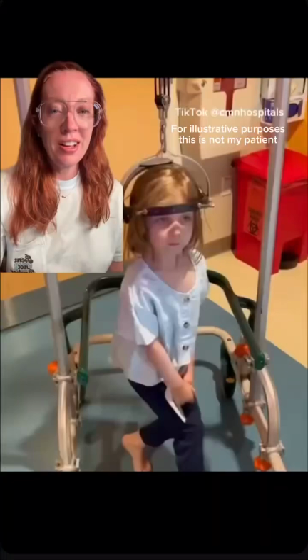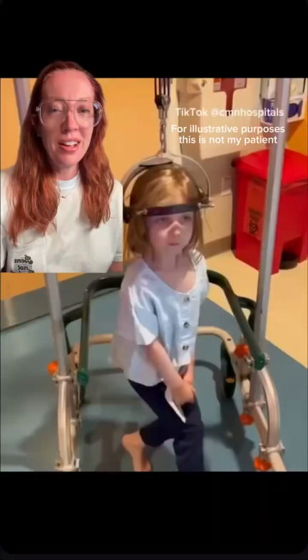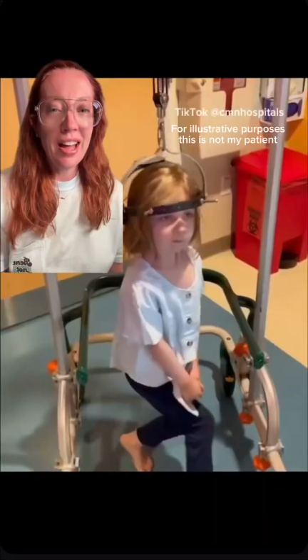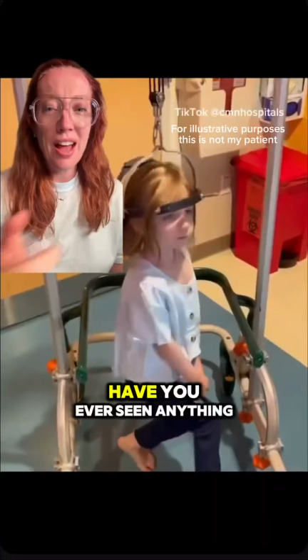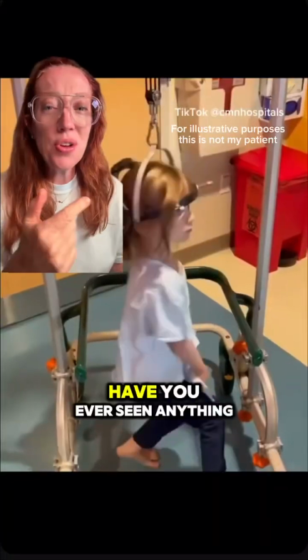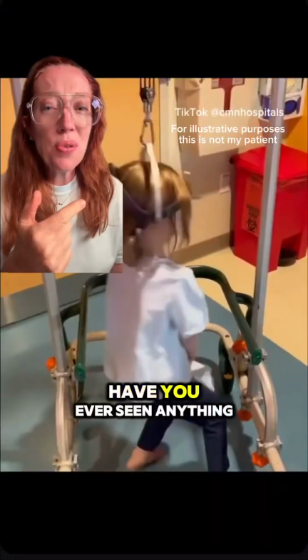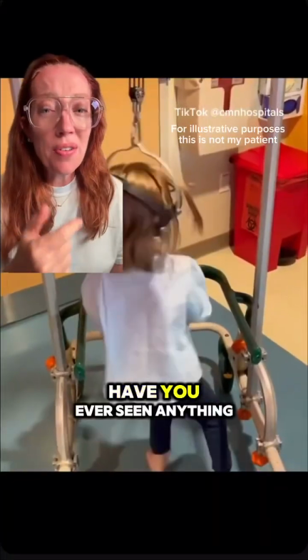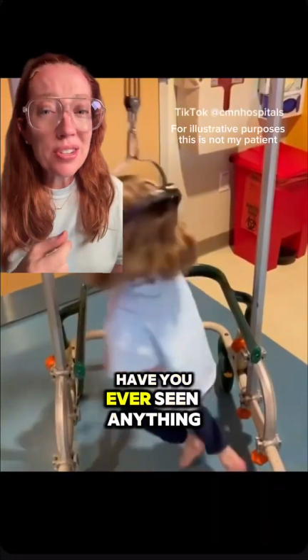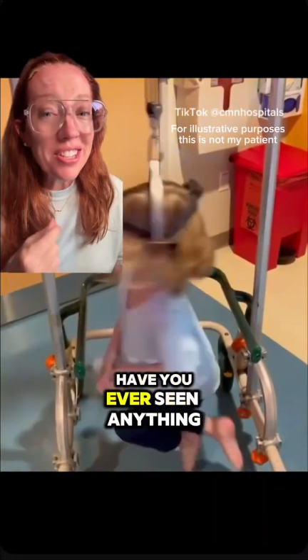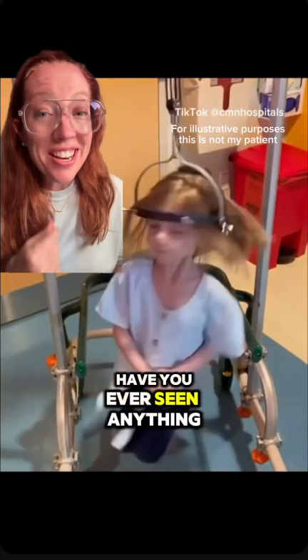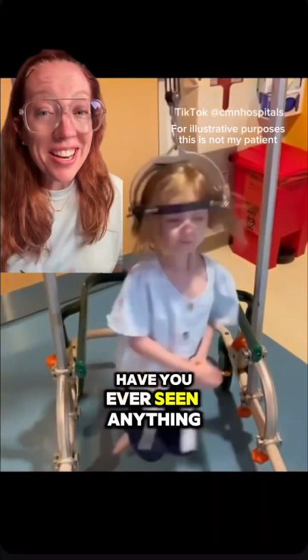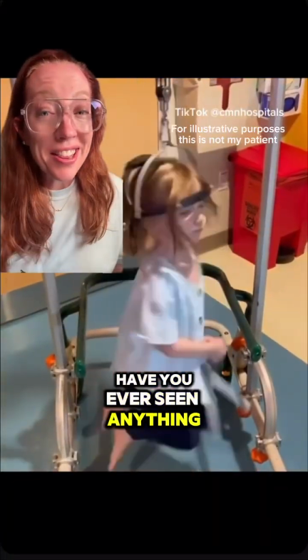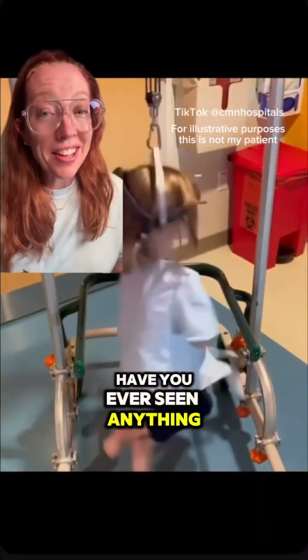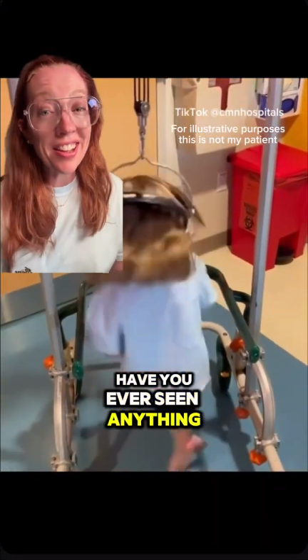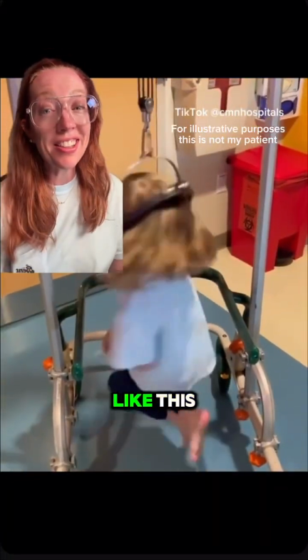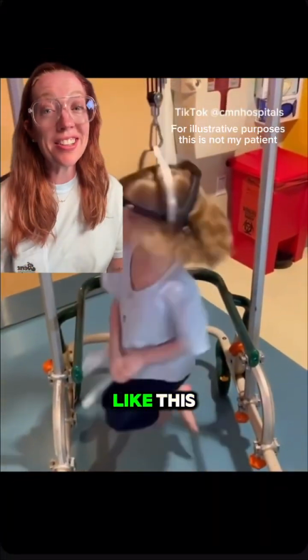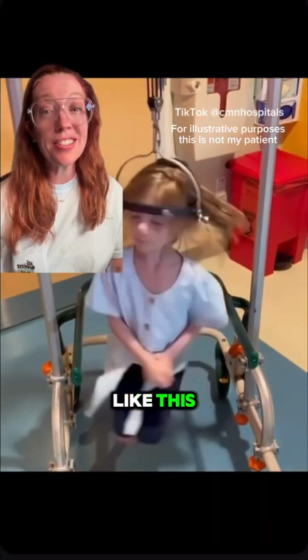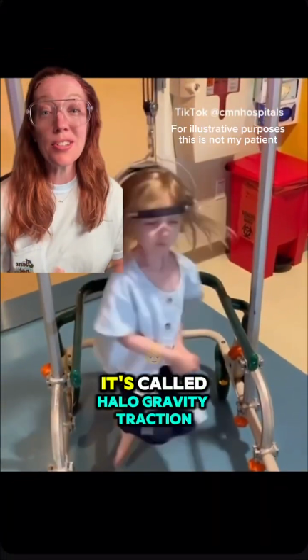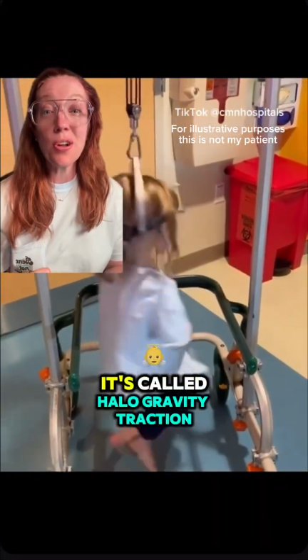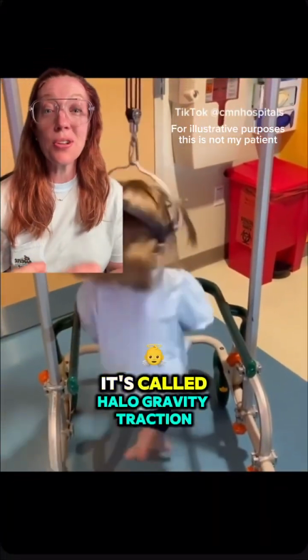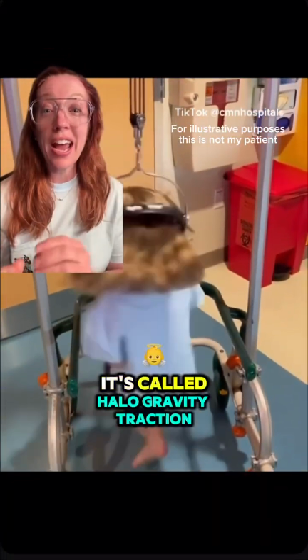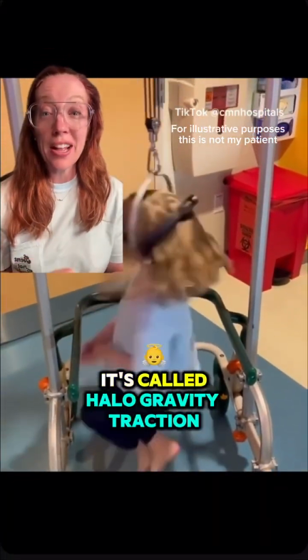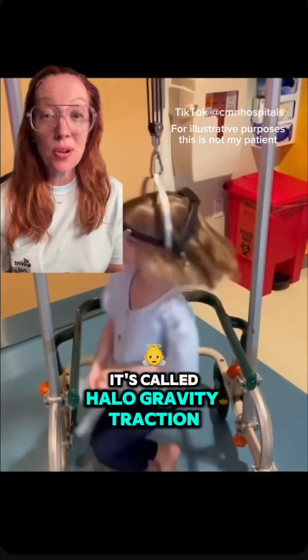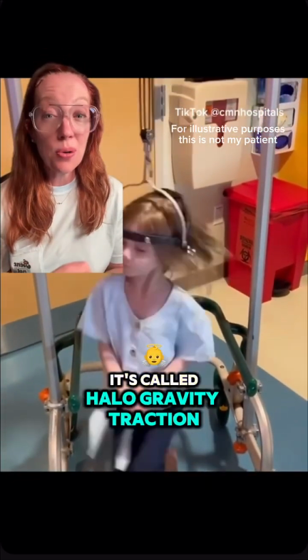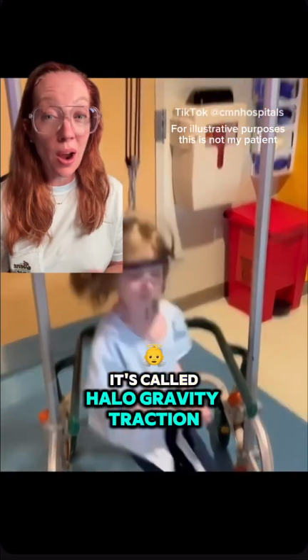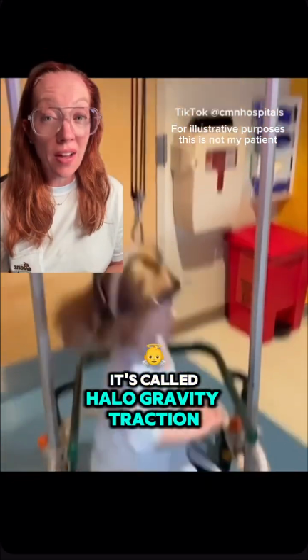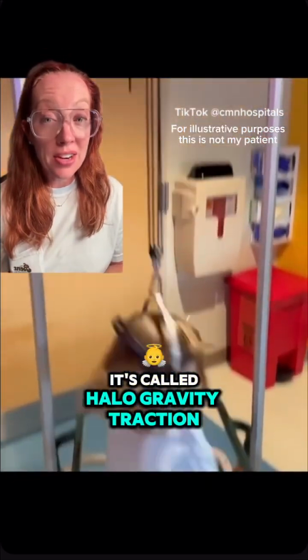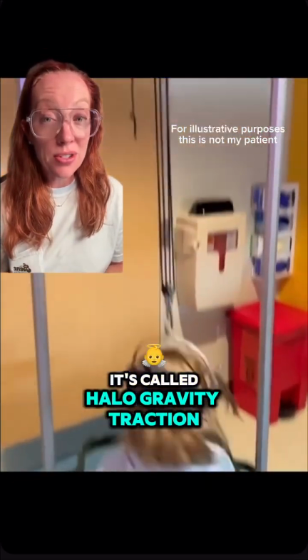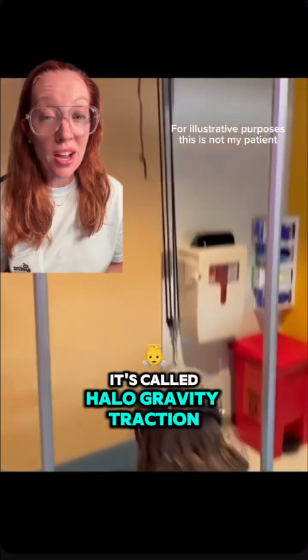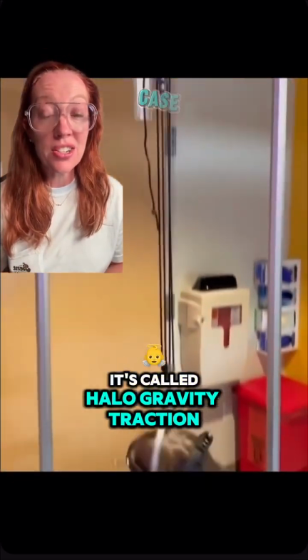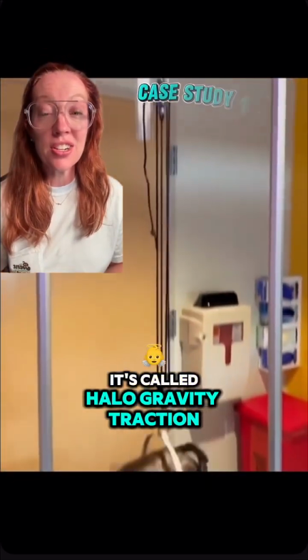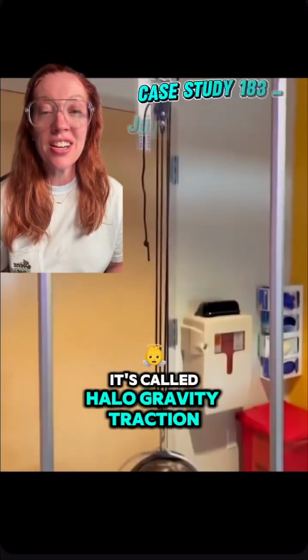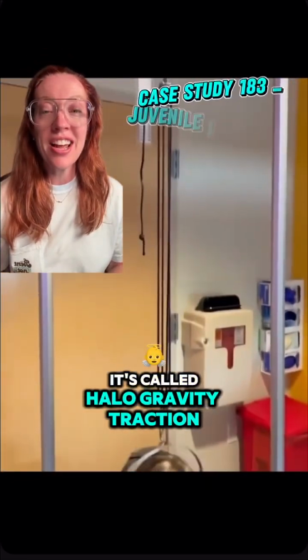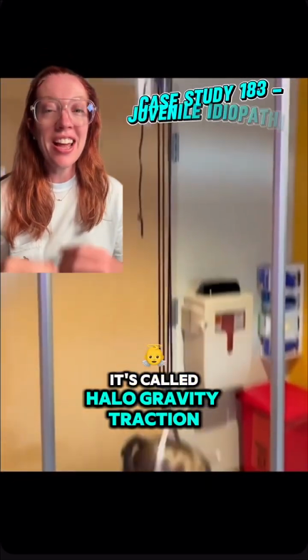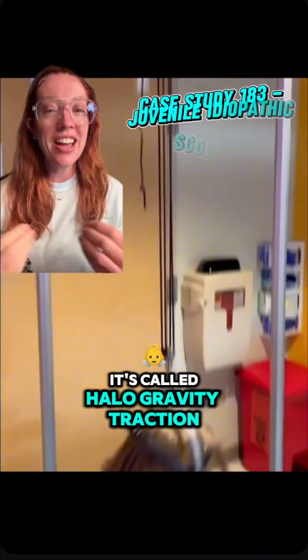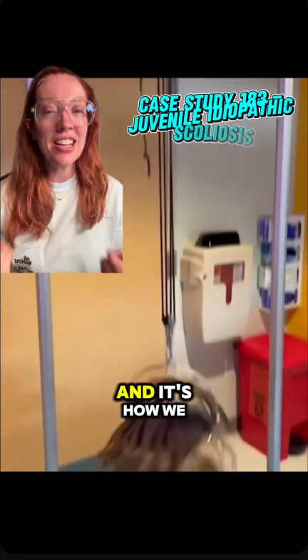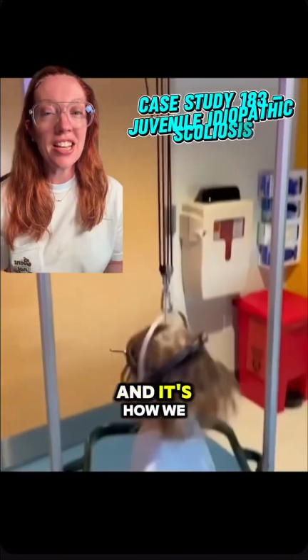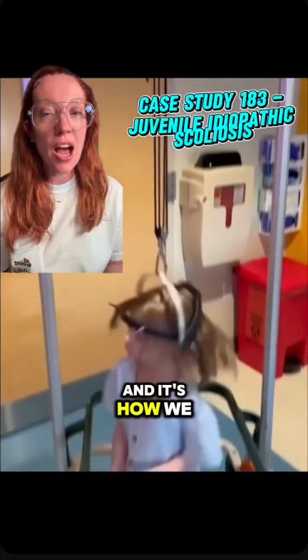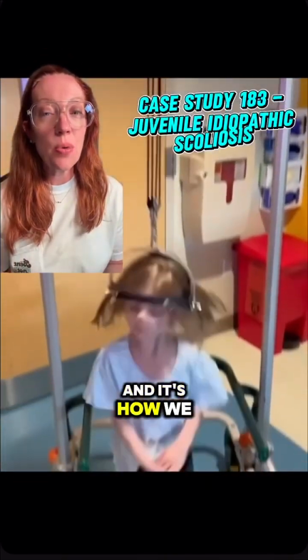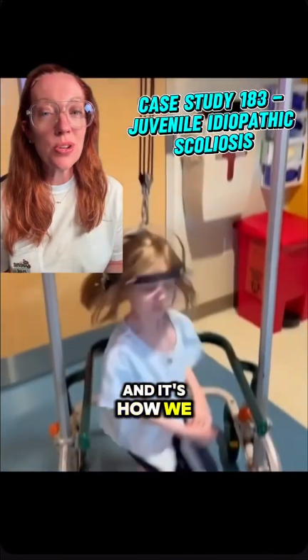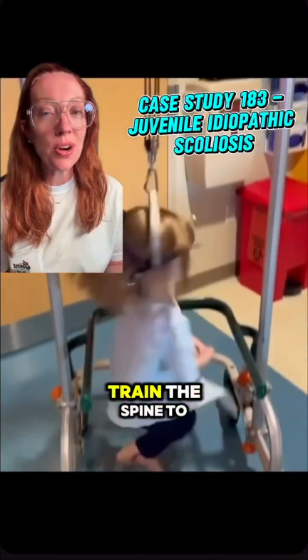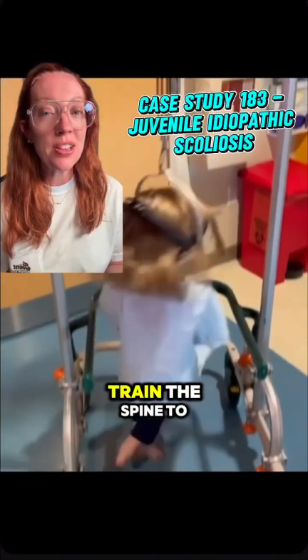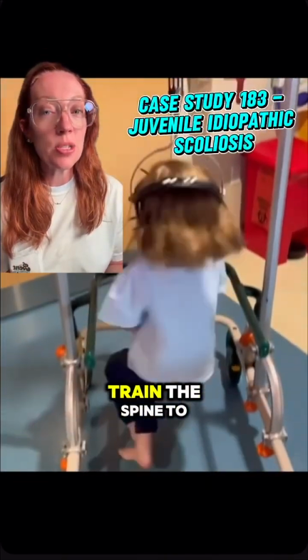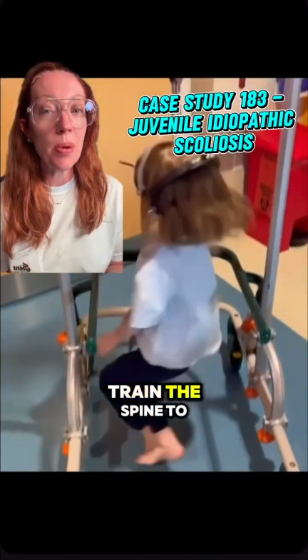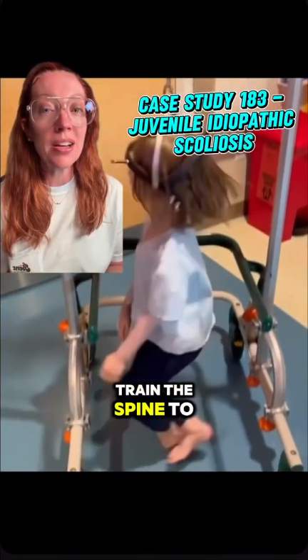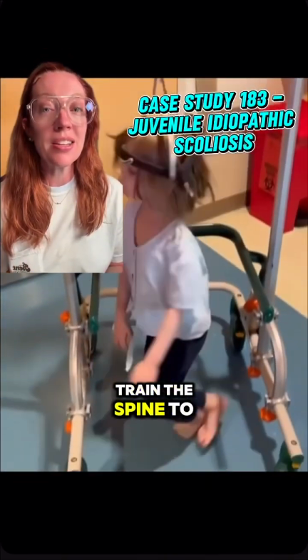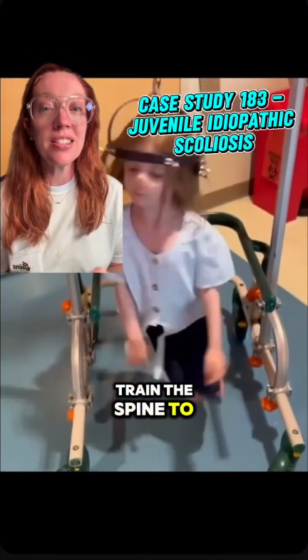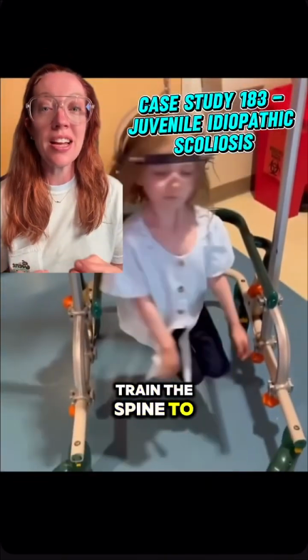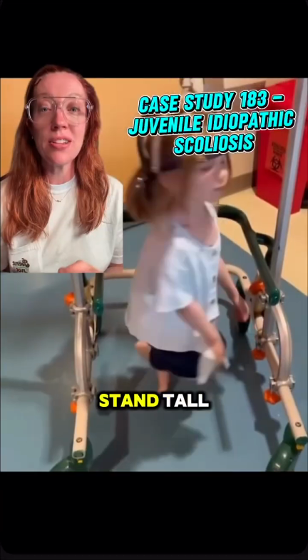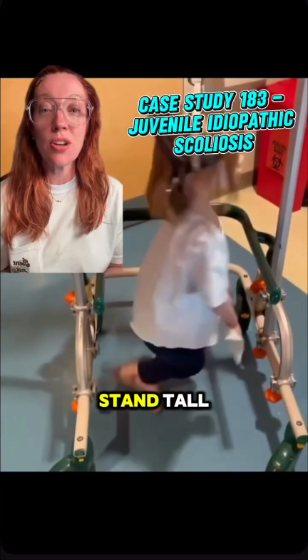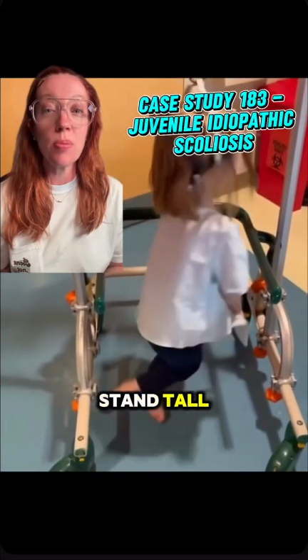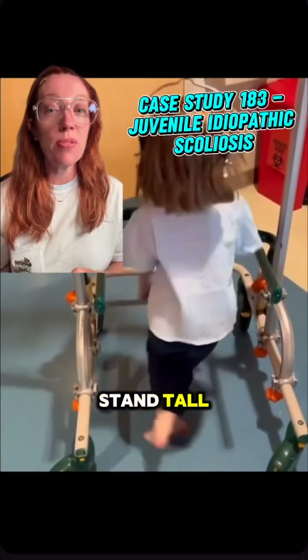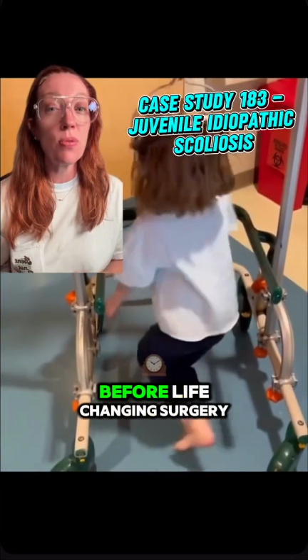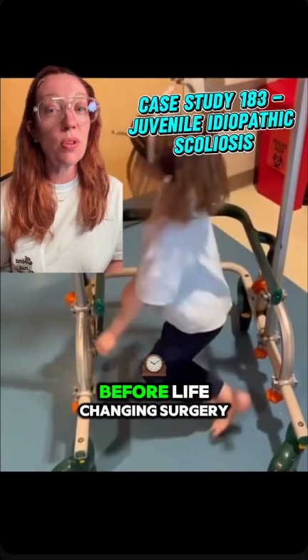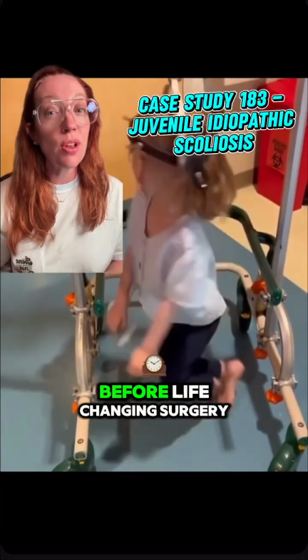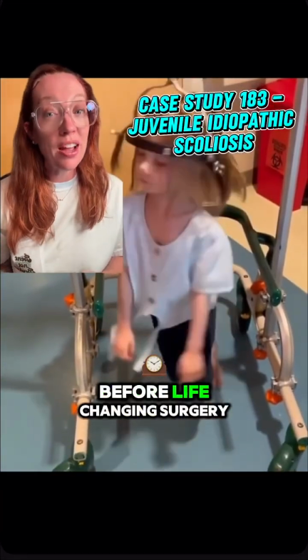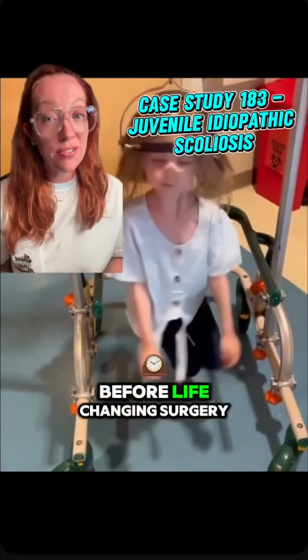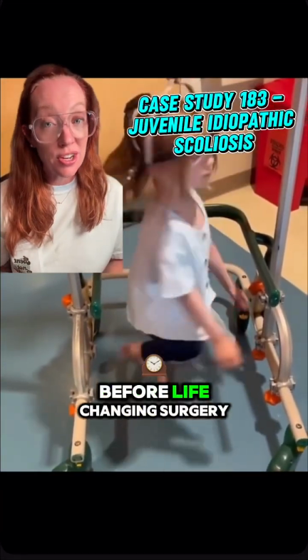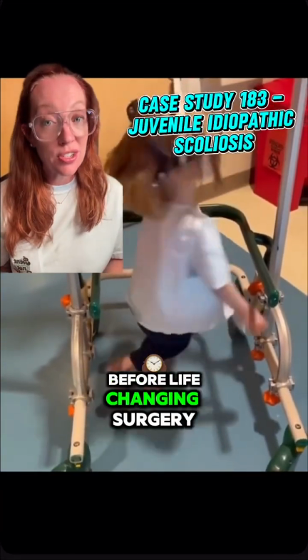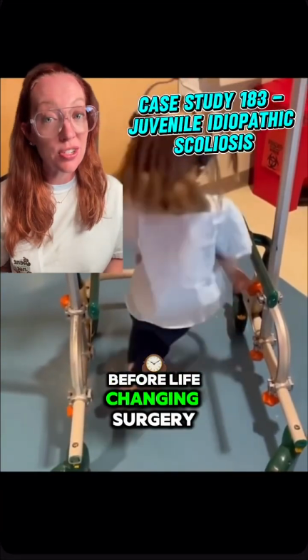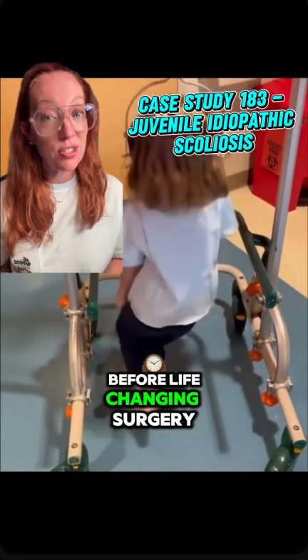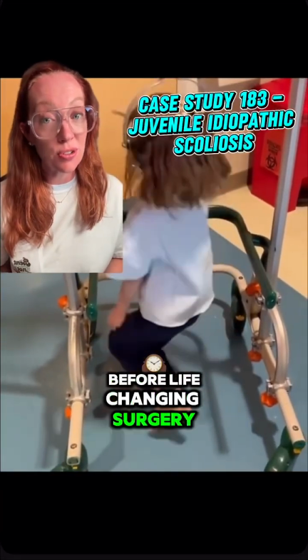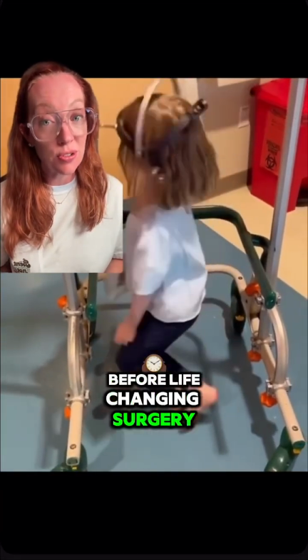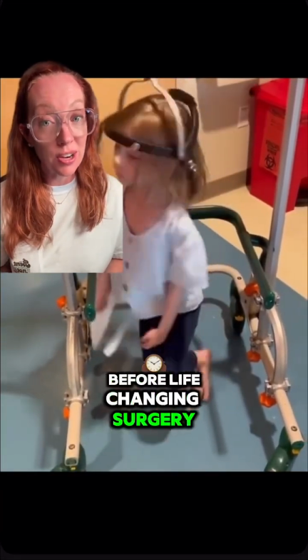Have you ever seen anything like this? It's called halo gravity traction, and it's how we train the spine to stand tall before life-changing surgery.